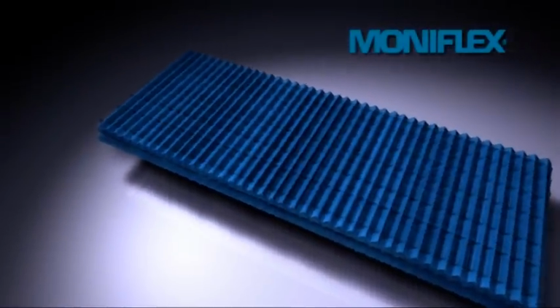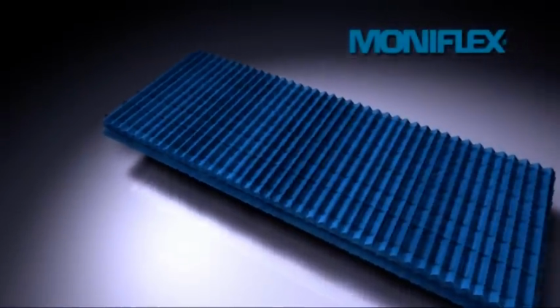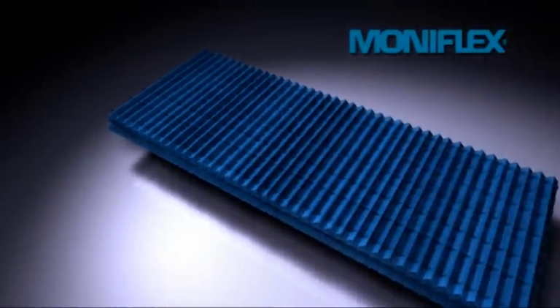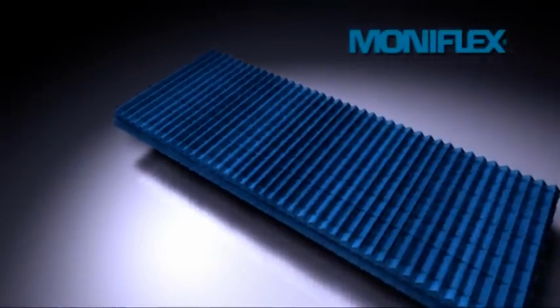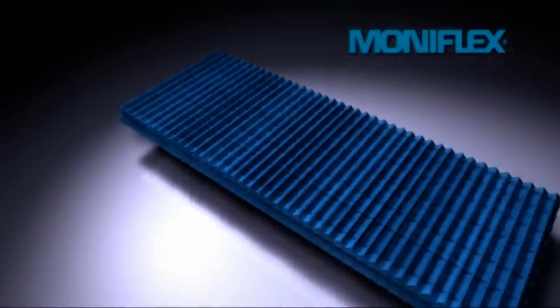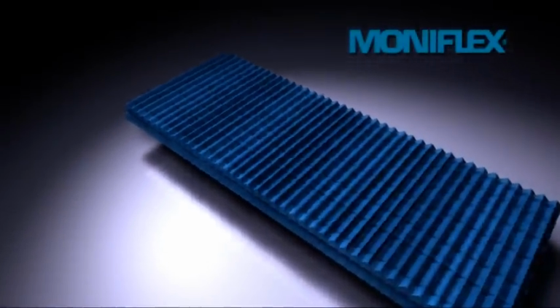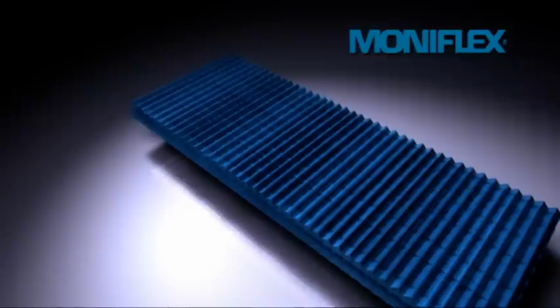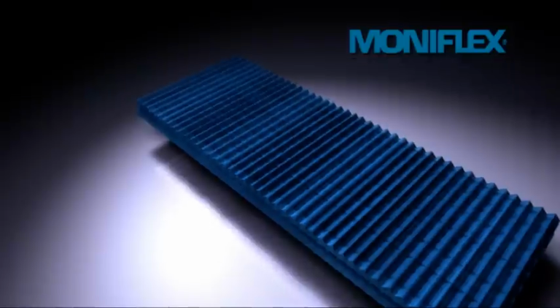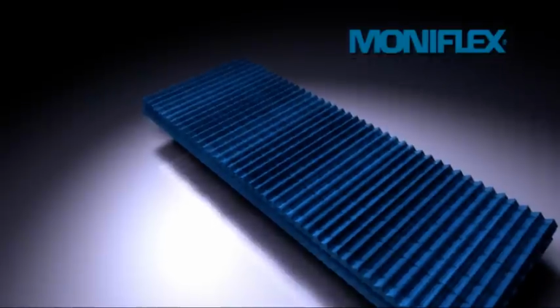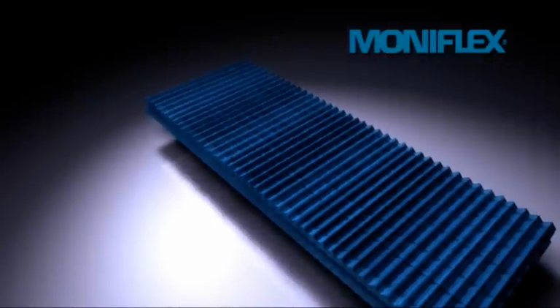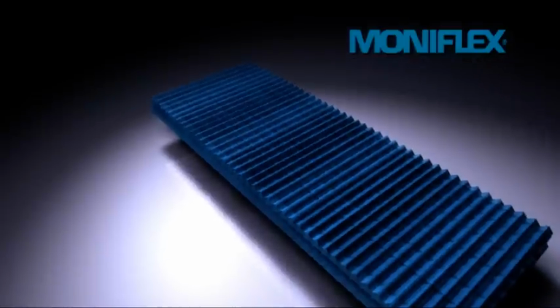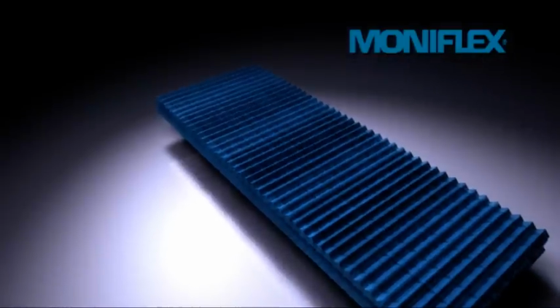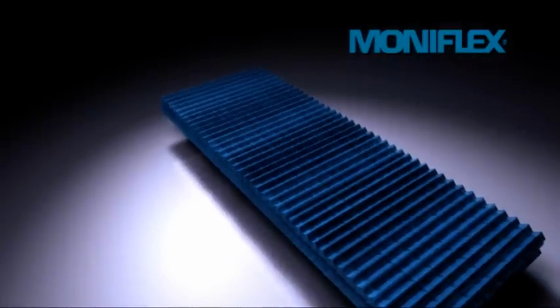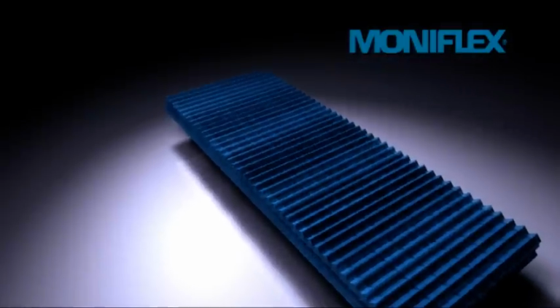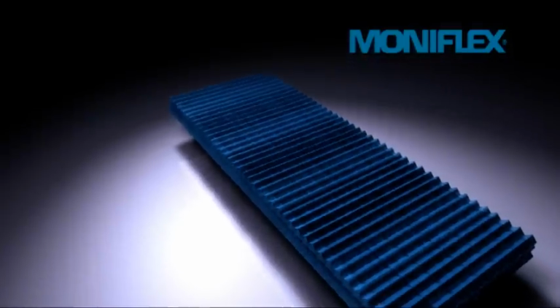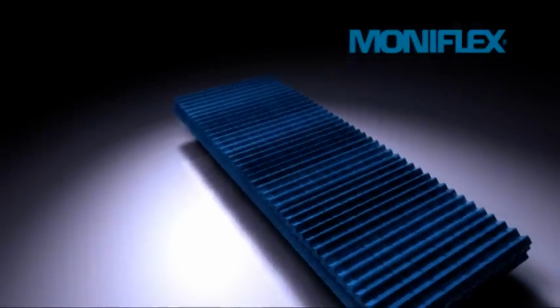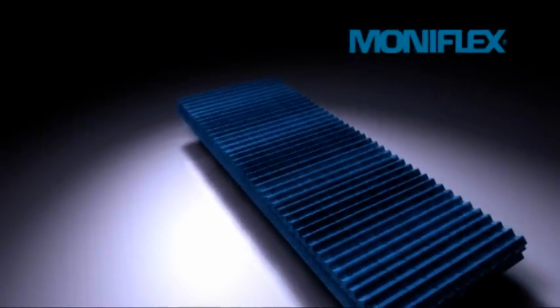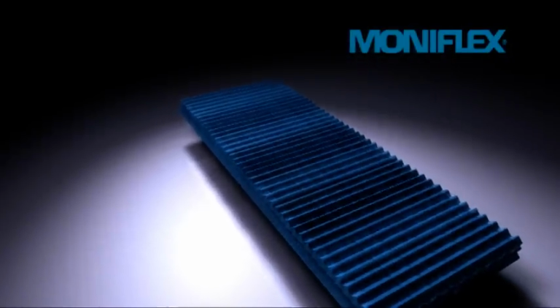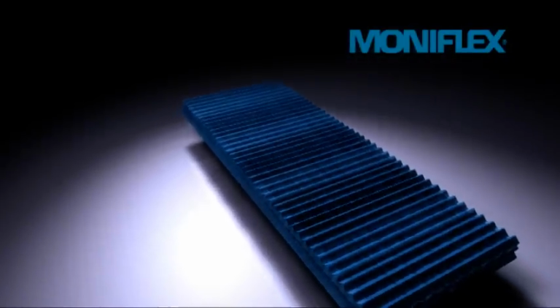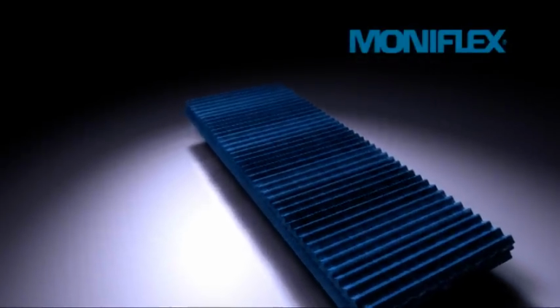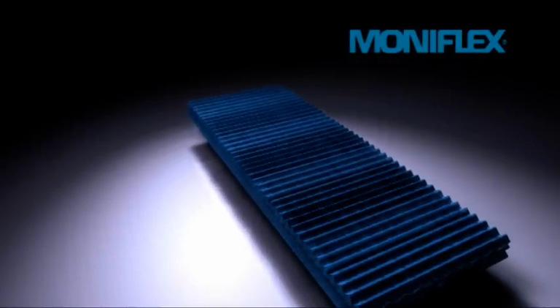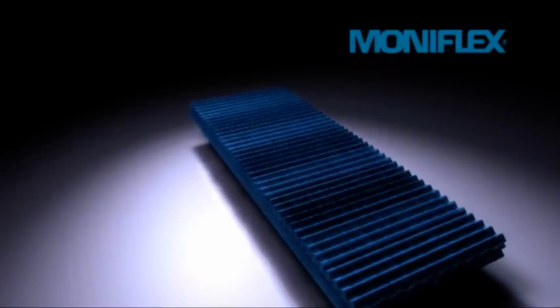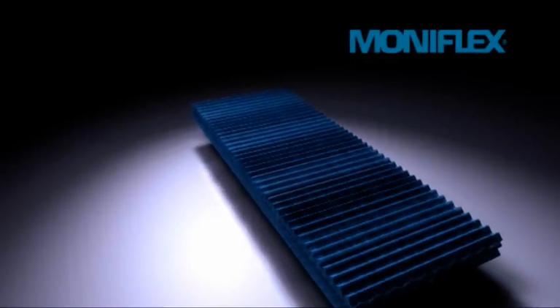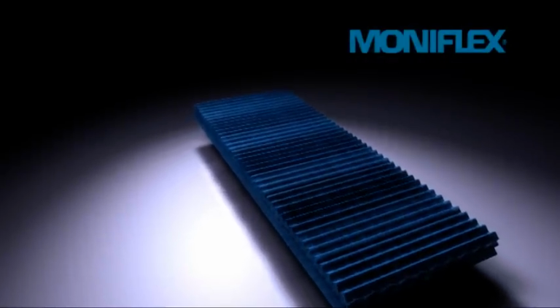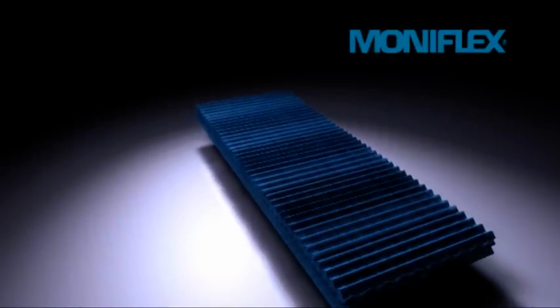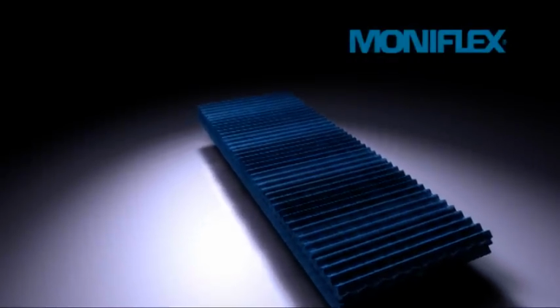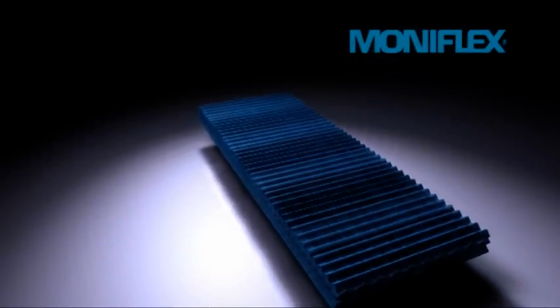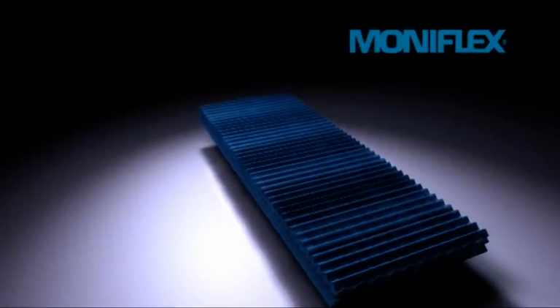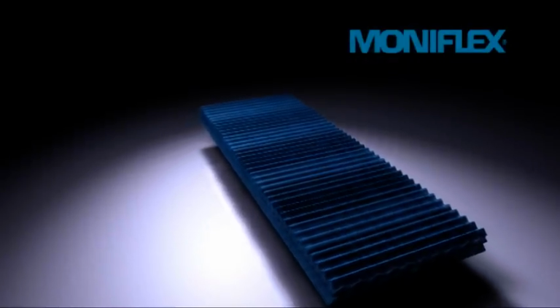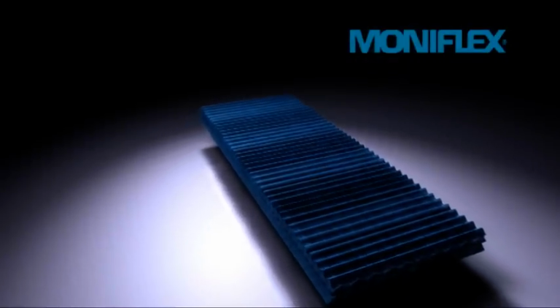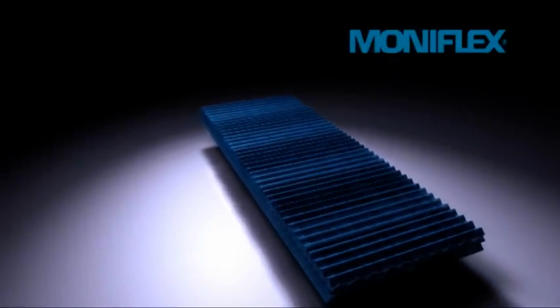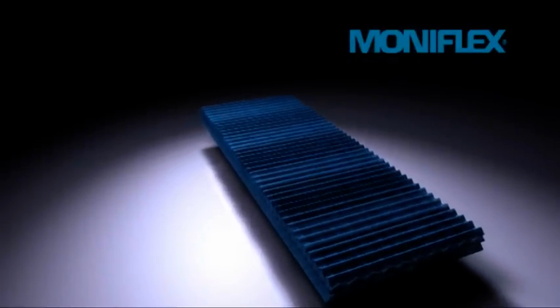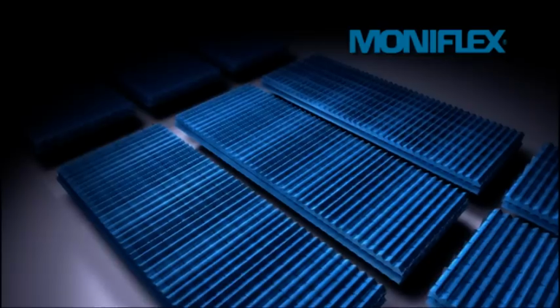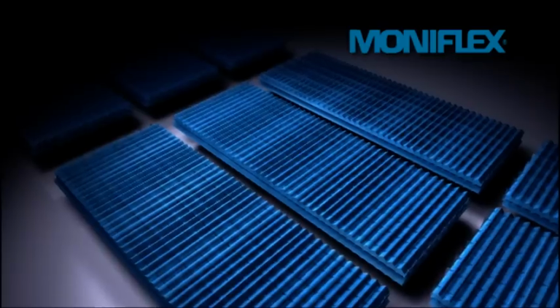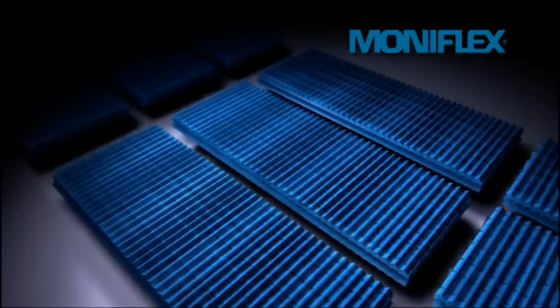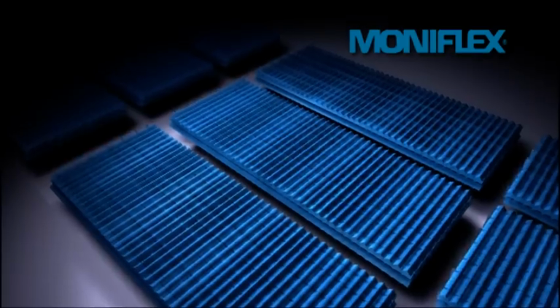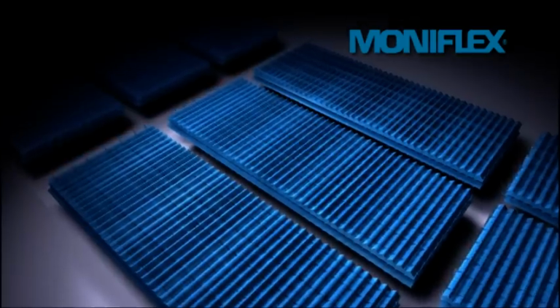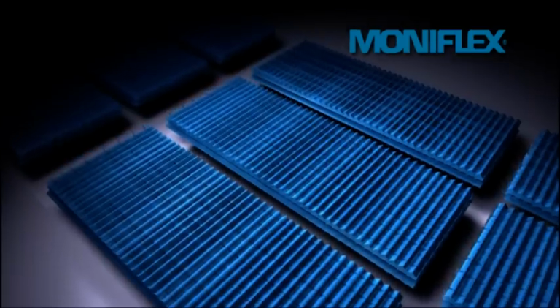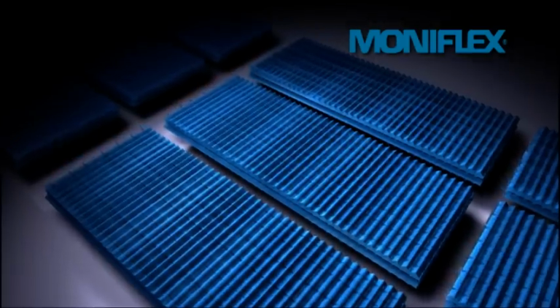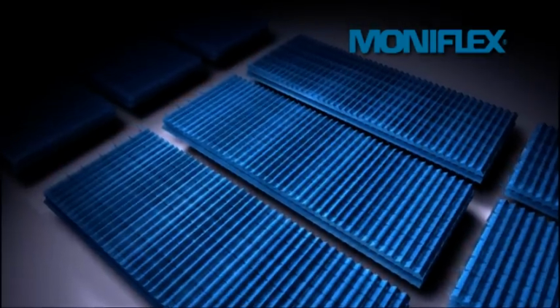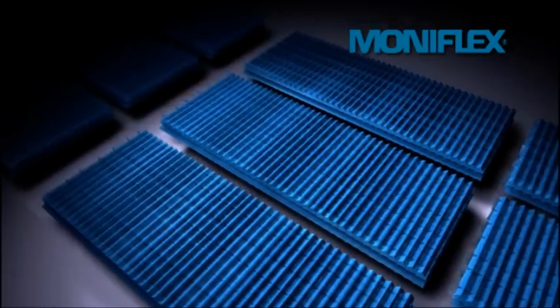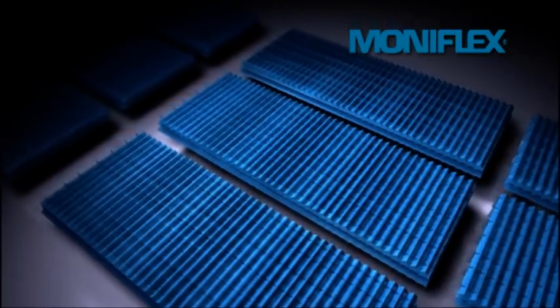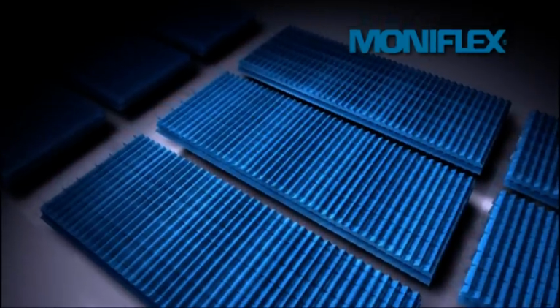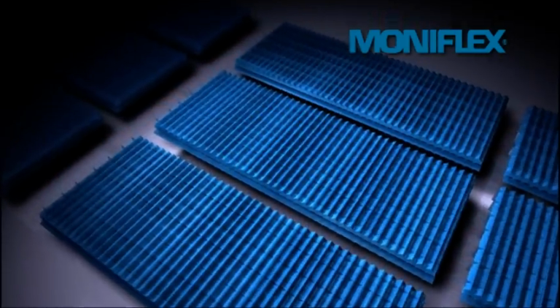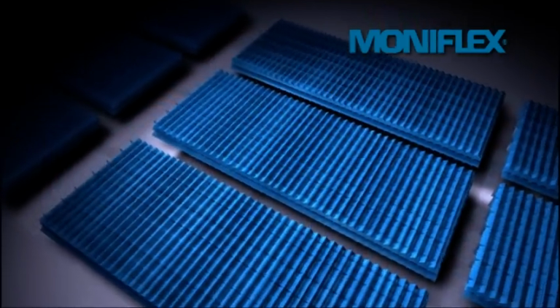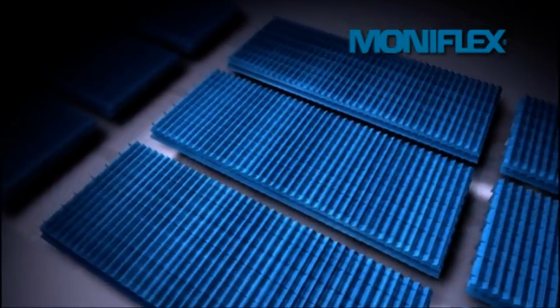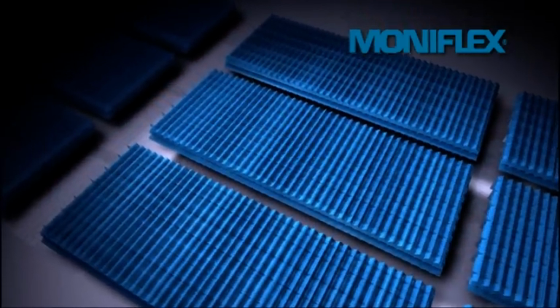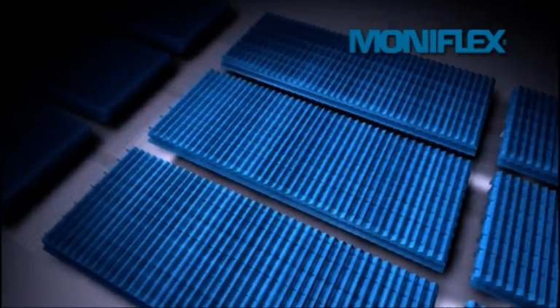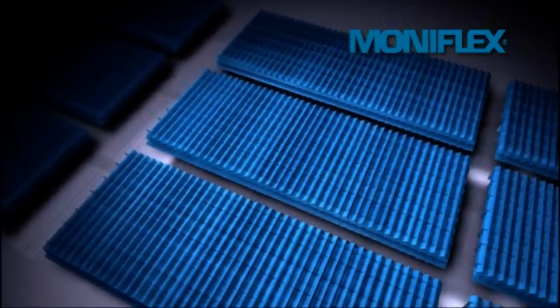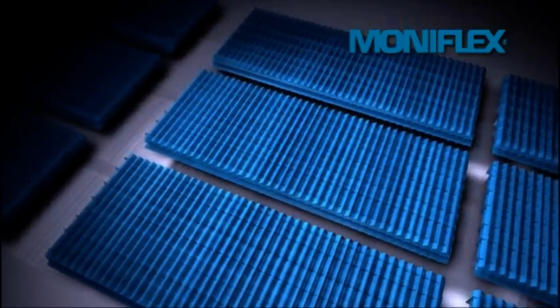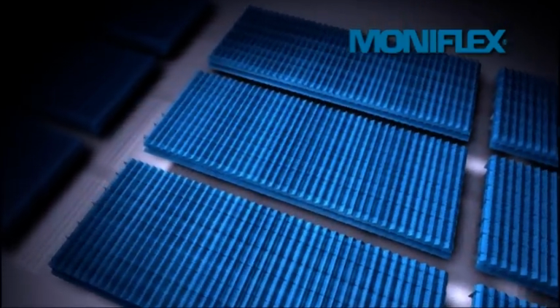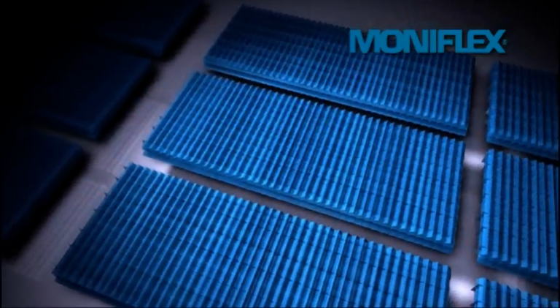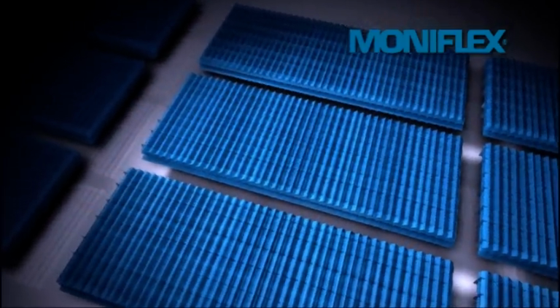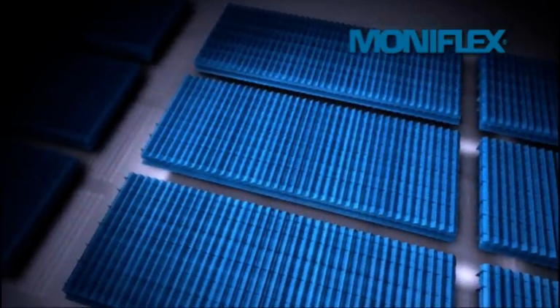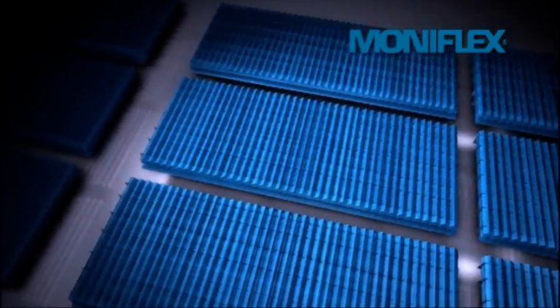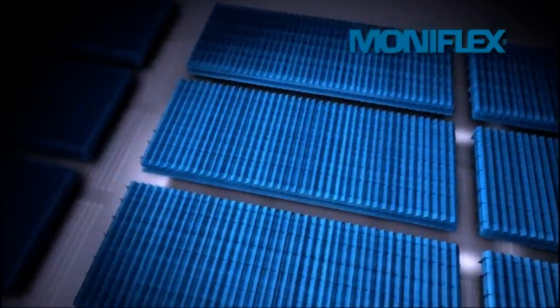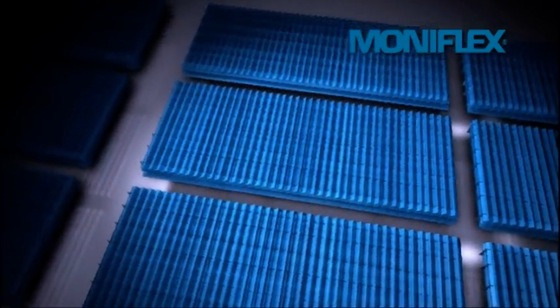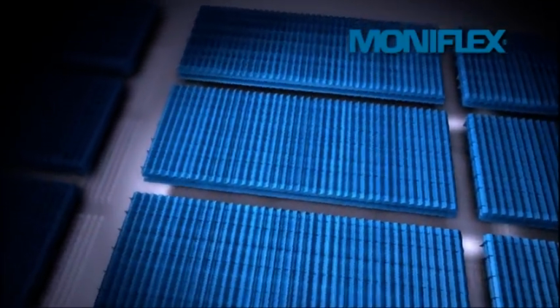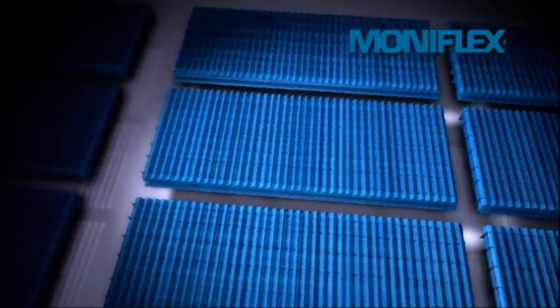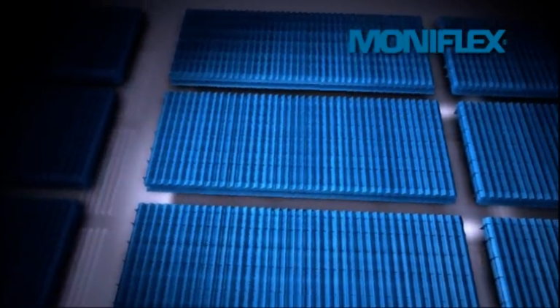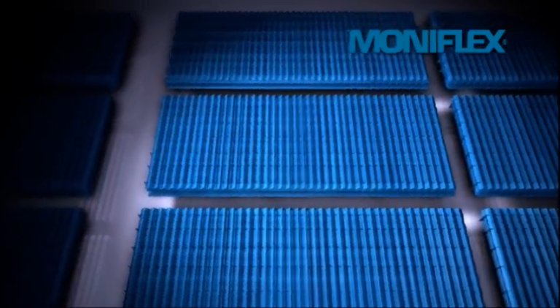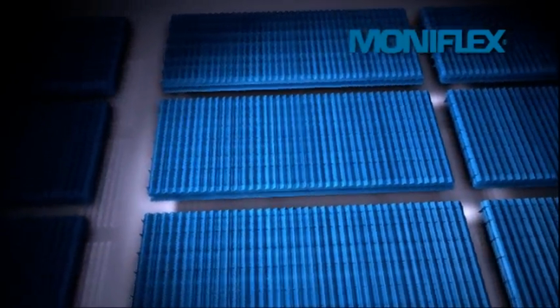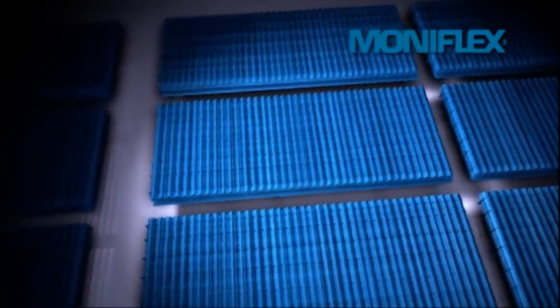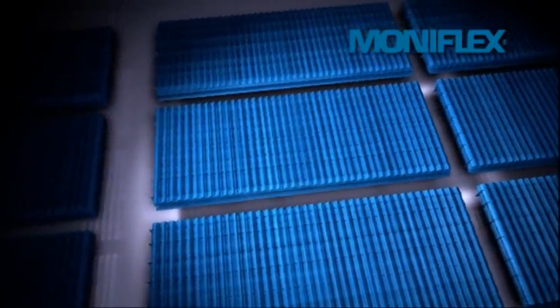We are now introducing our new and improved Moniflex. This new green Moniflex fulfills the latest environmental regulations such as the REACH regulation and others.